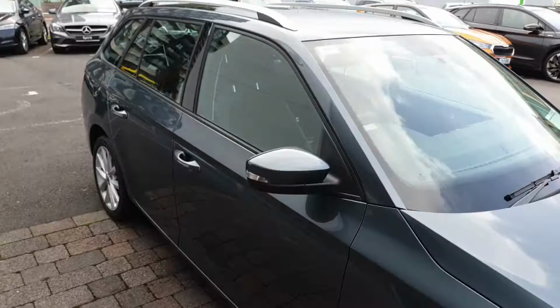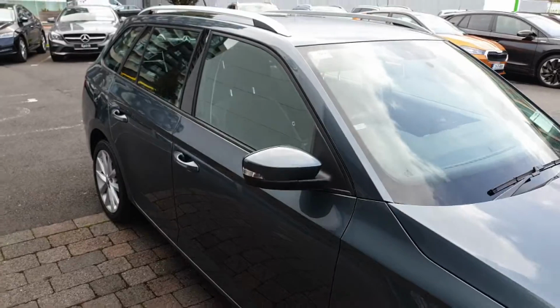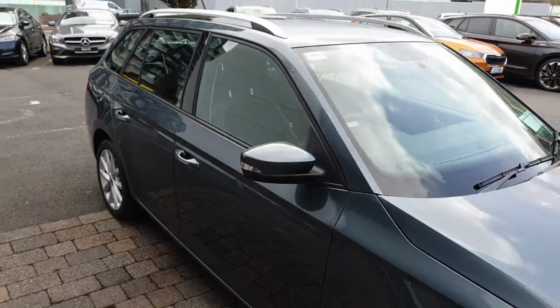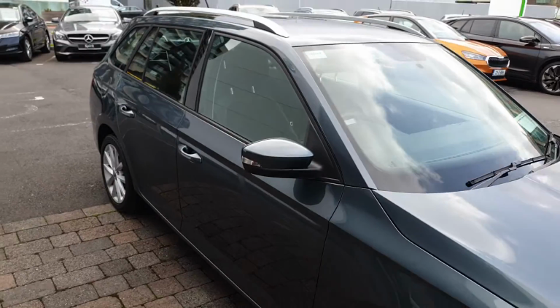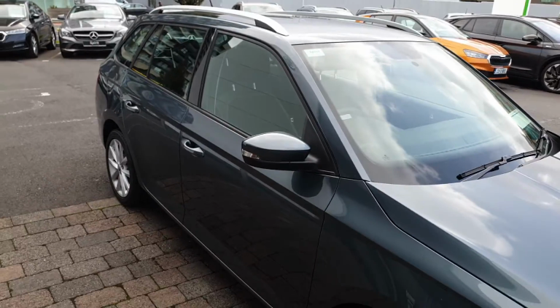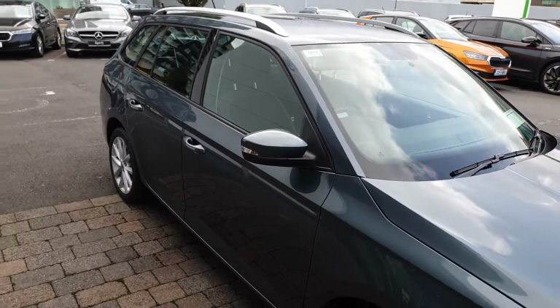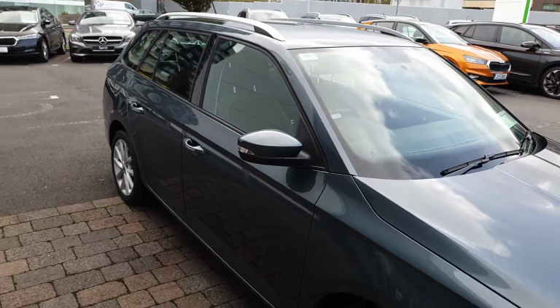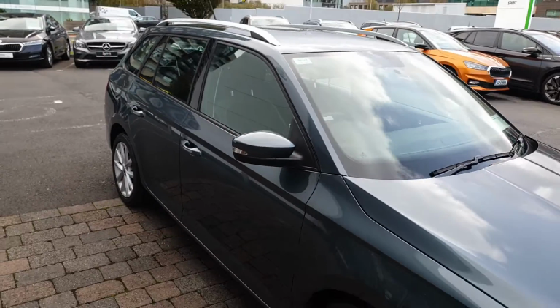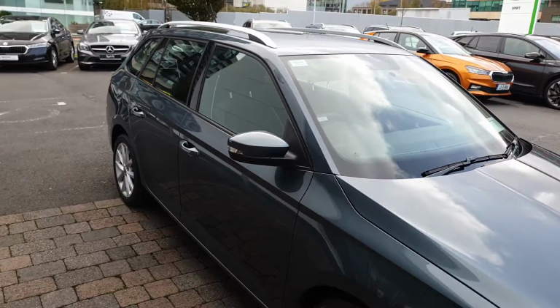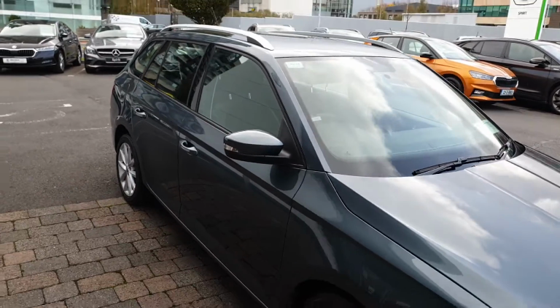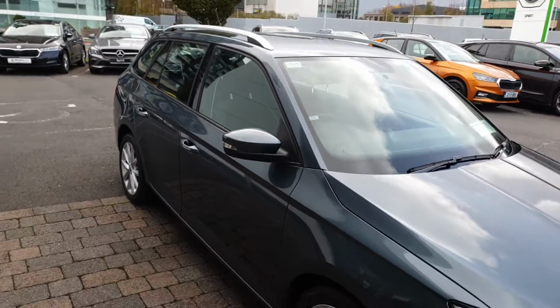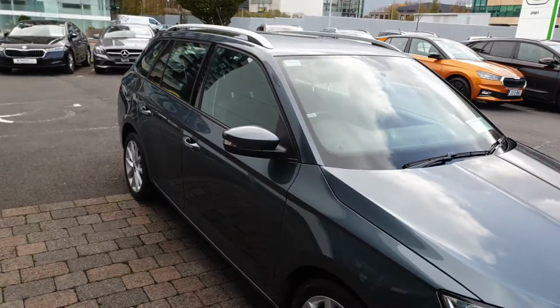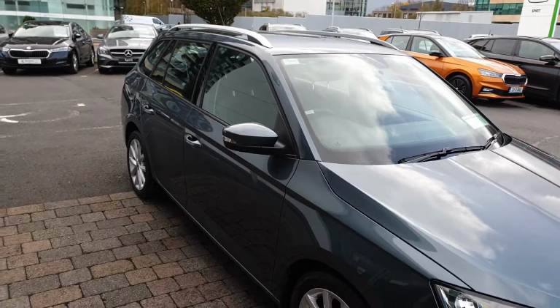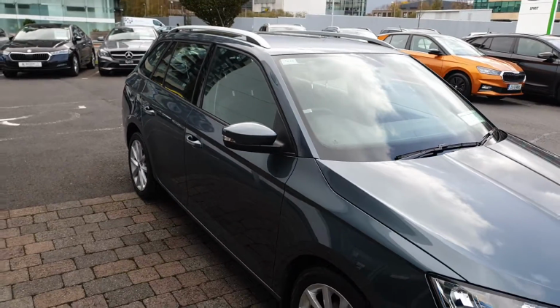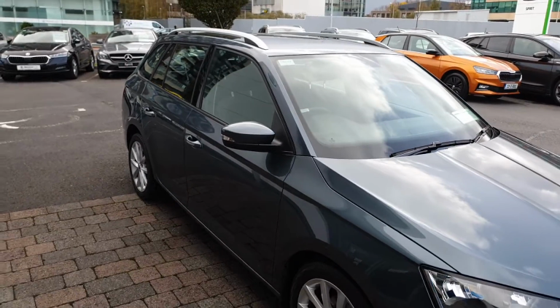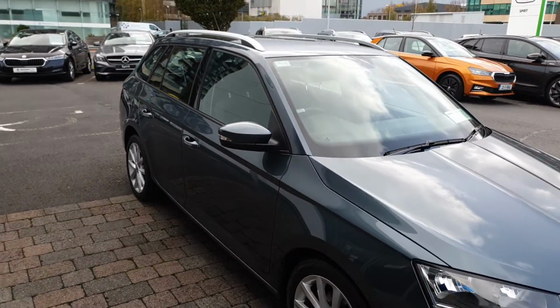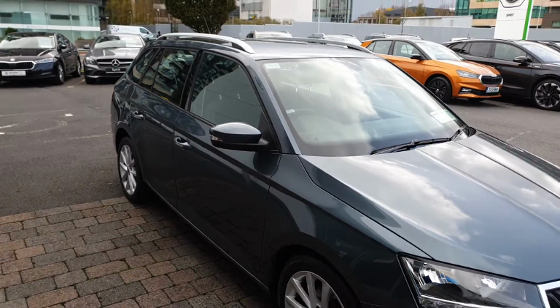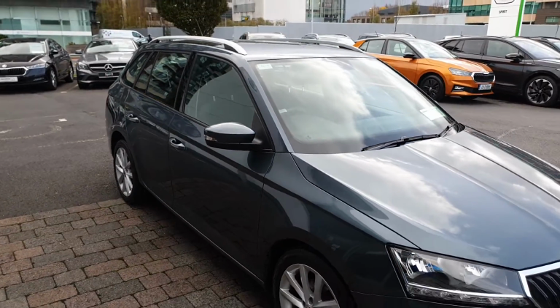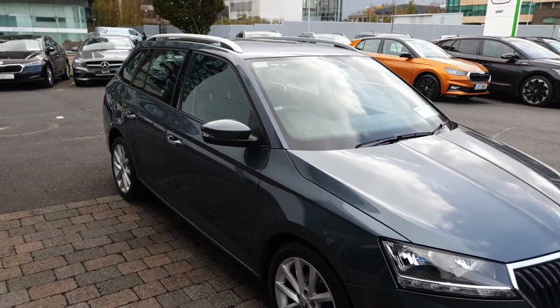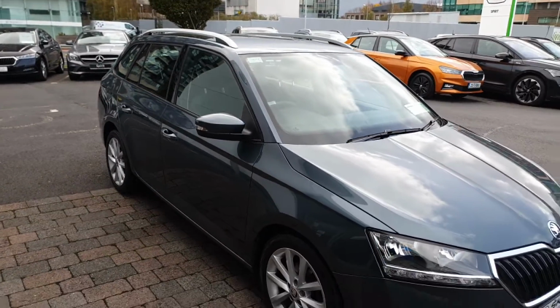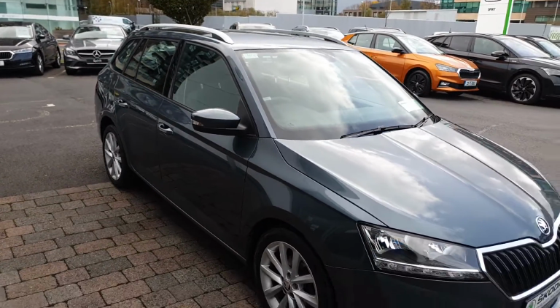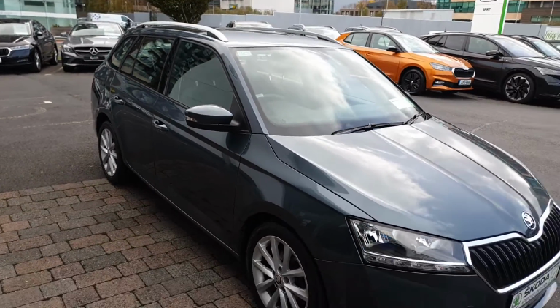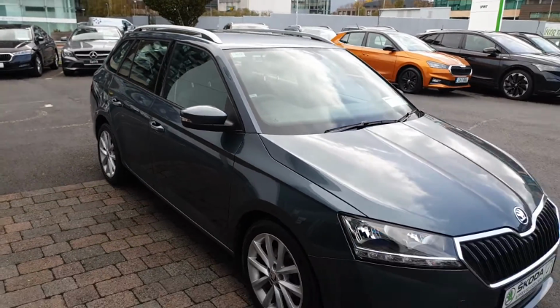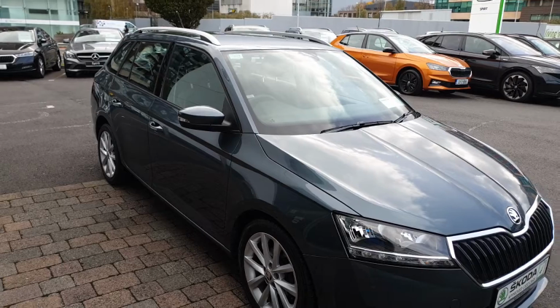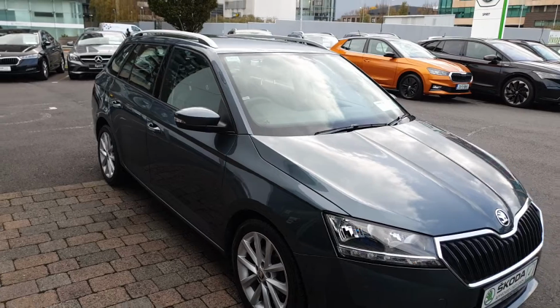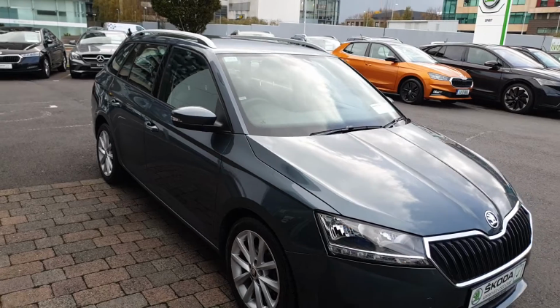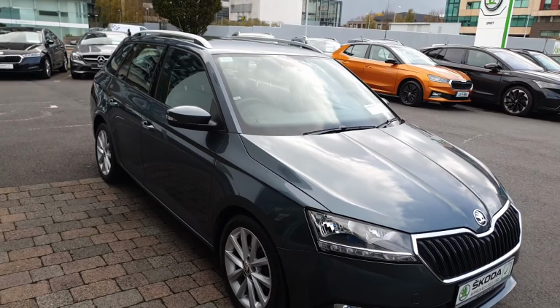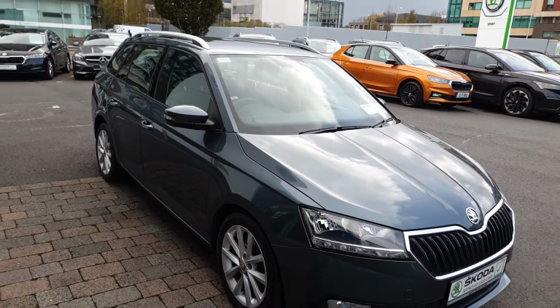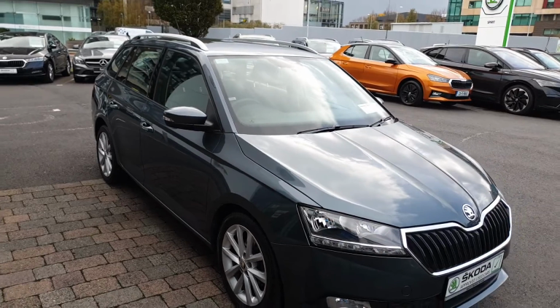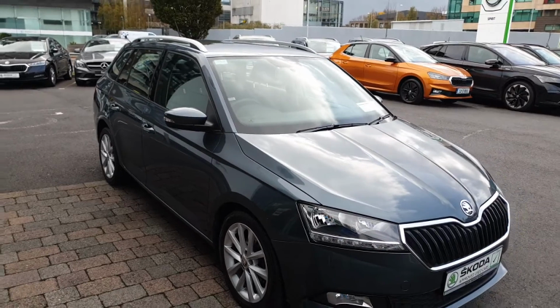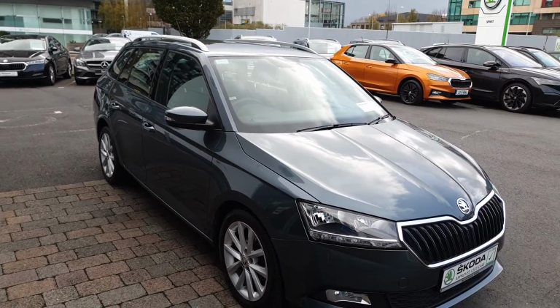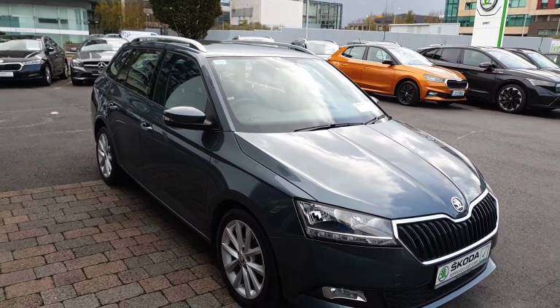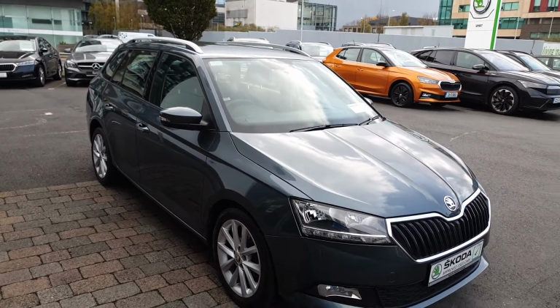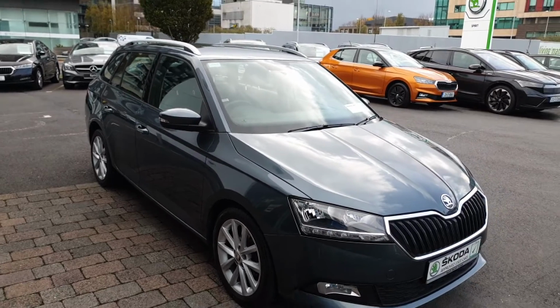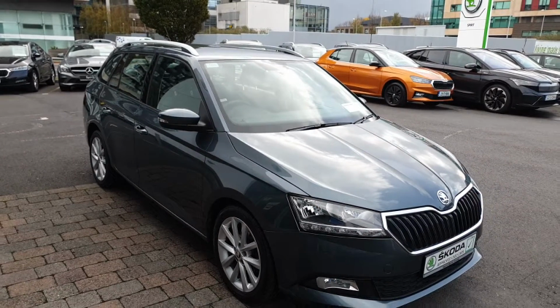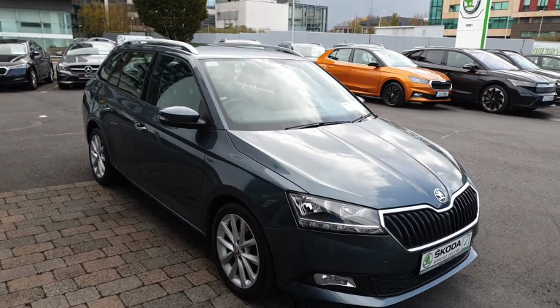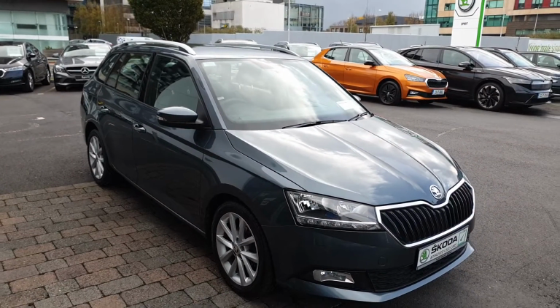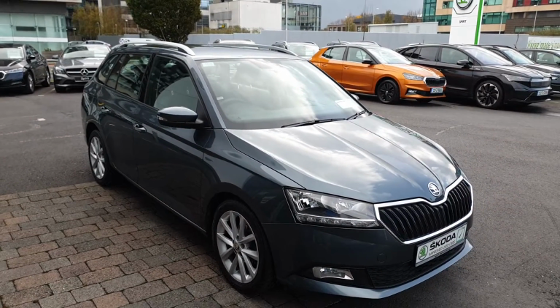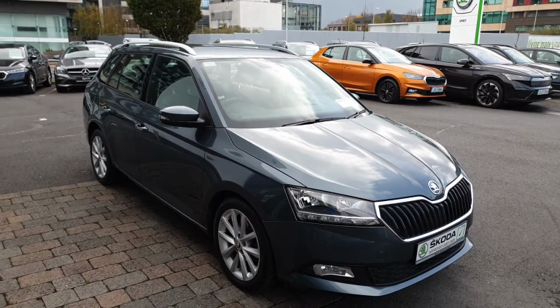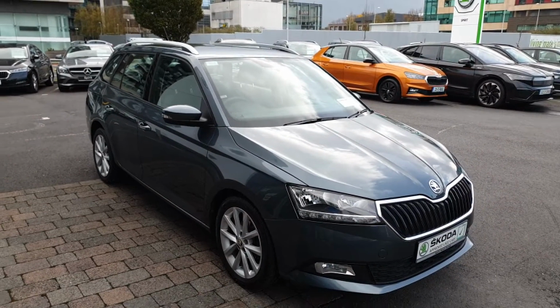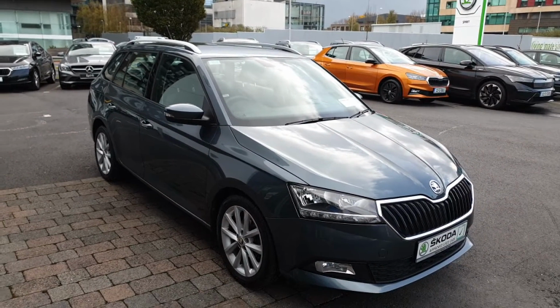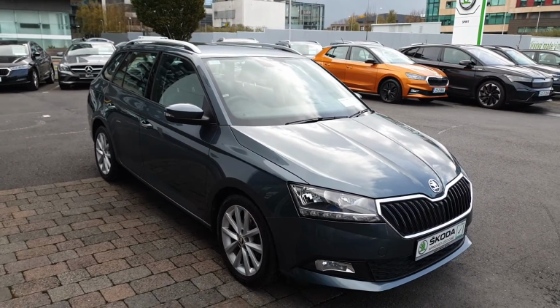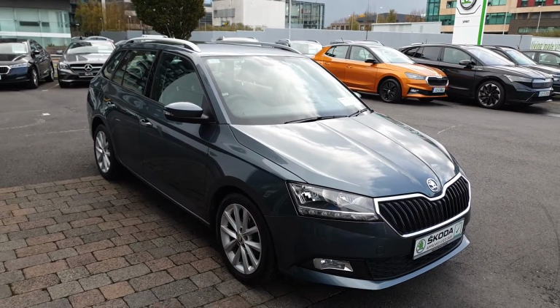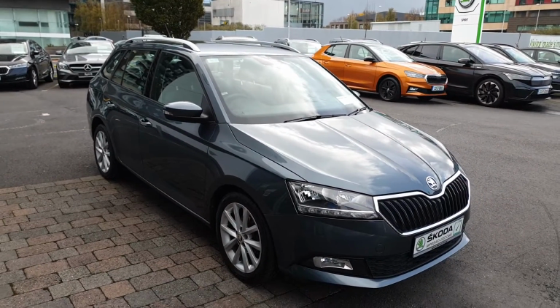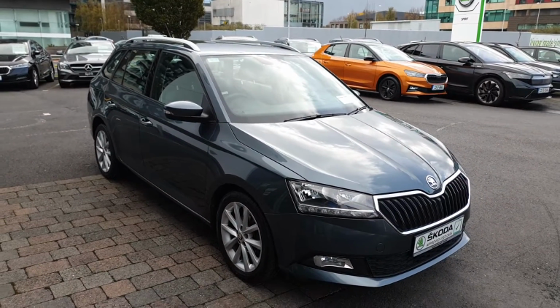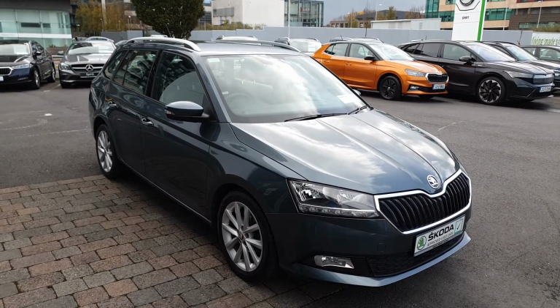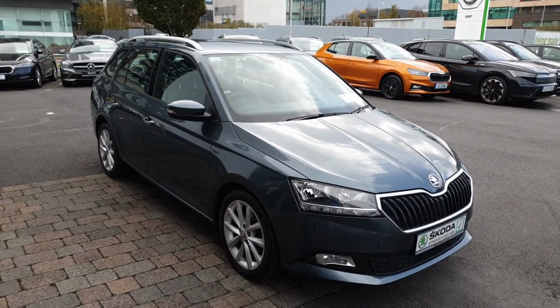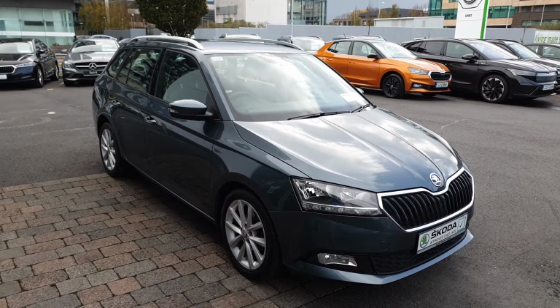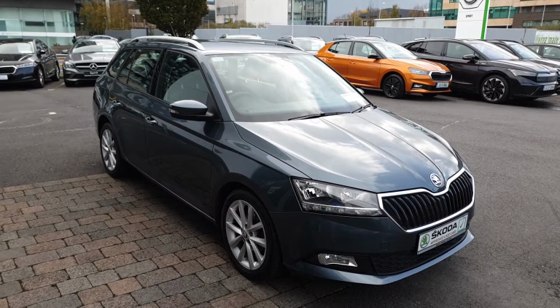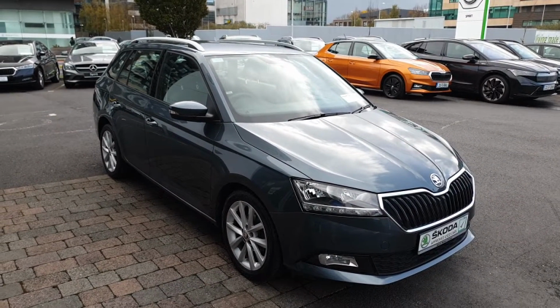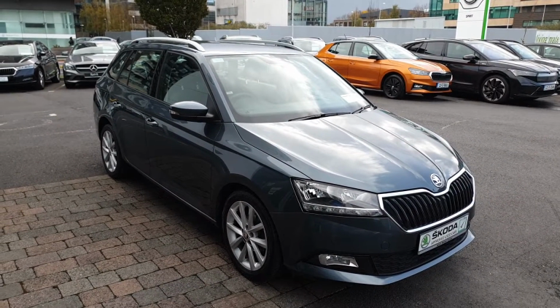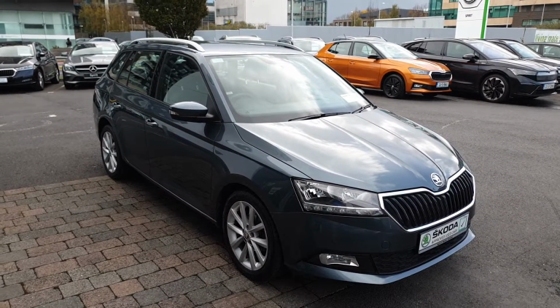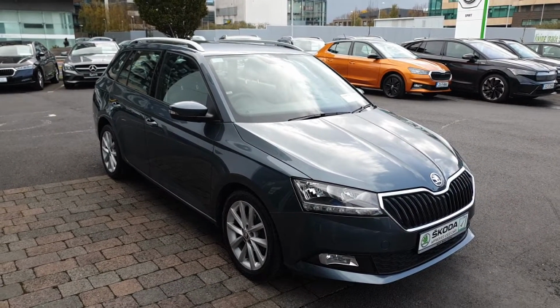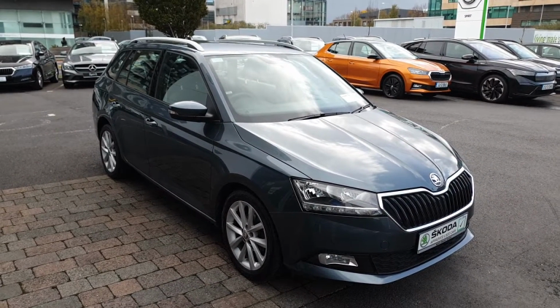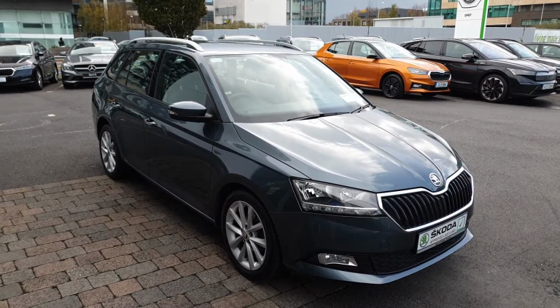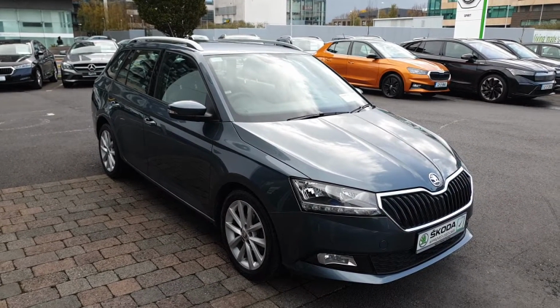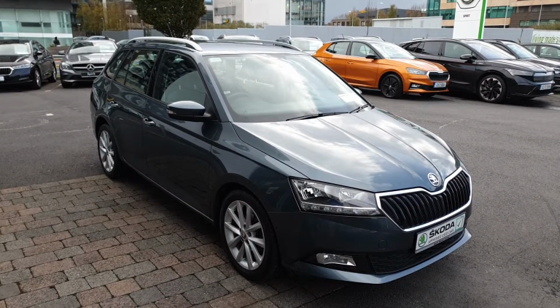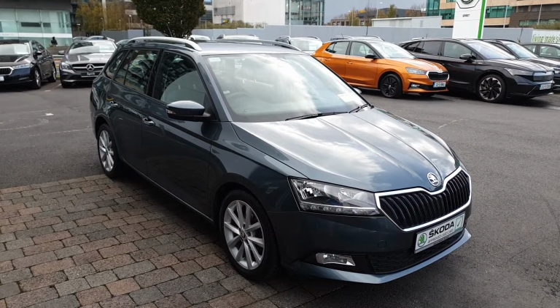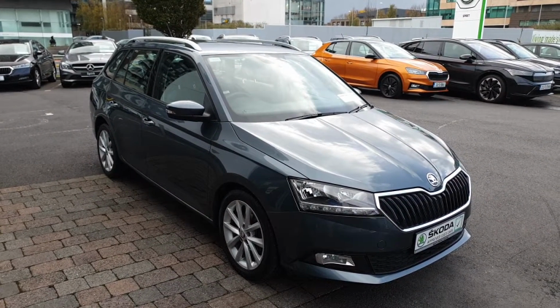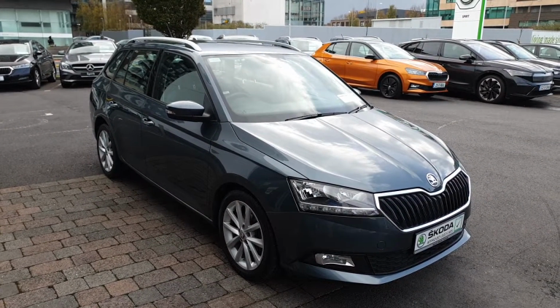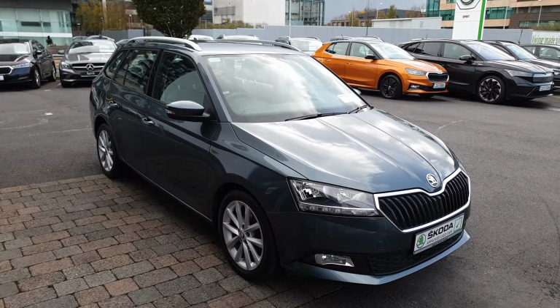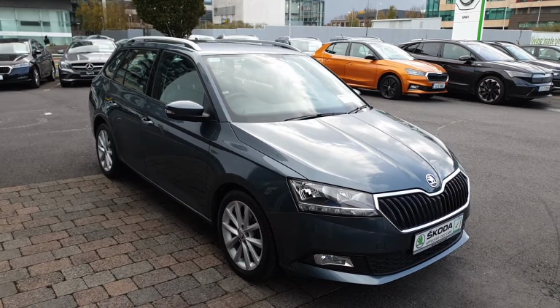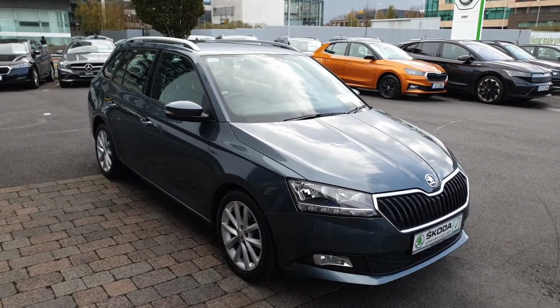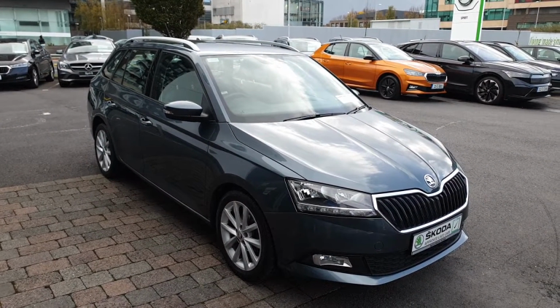If you have any more questions on this car, or would like to book a test drive or get a finance quote, give us a call today on 01-216-3666.